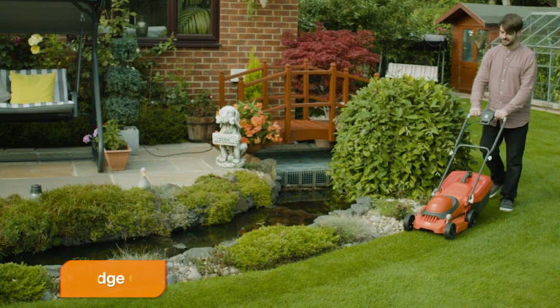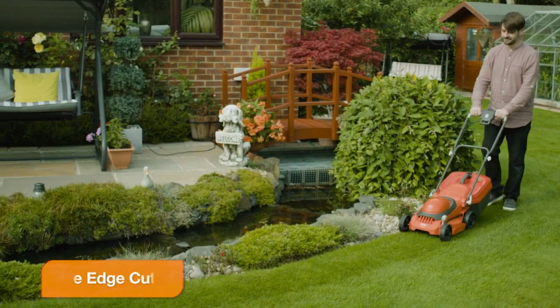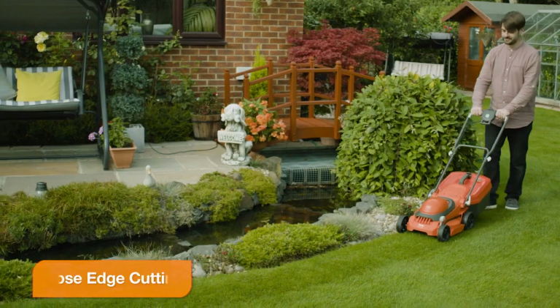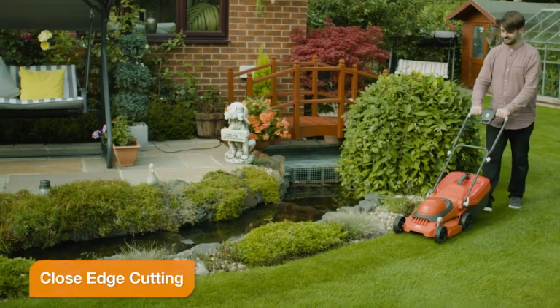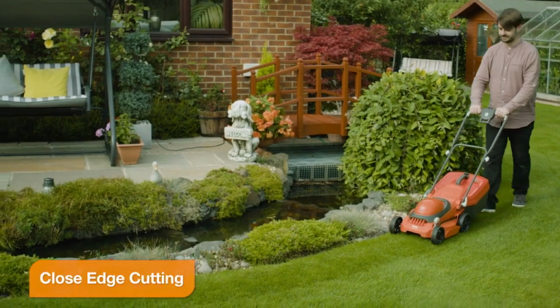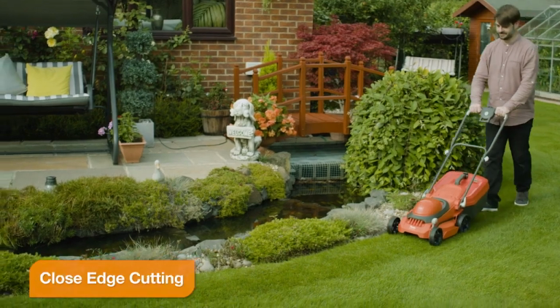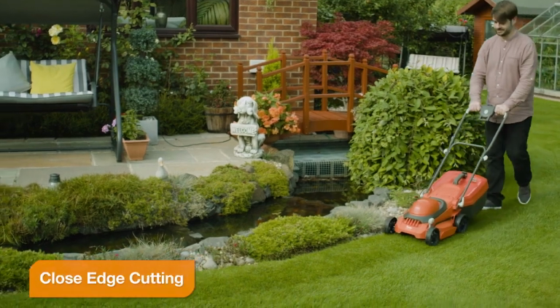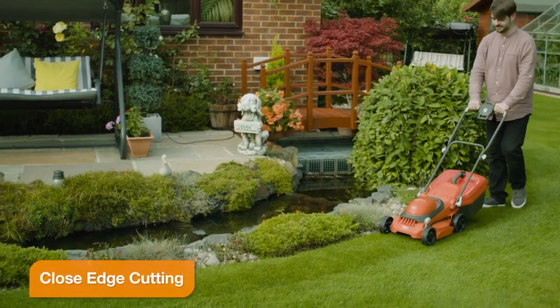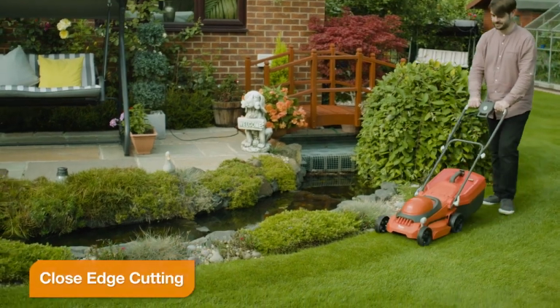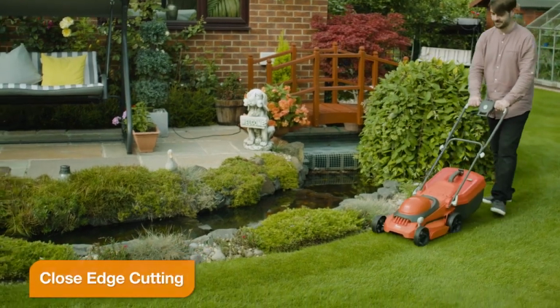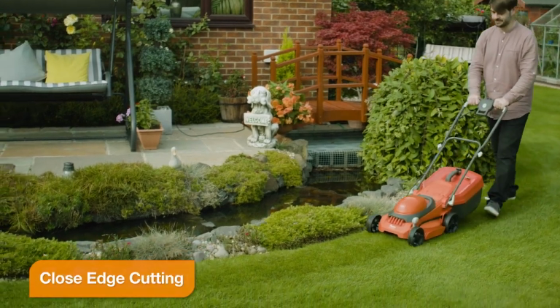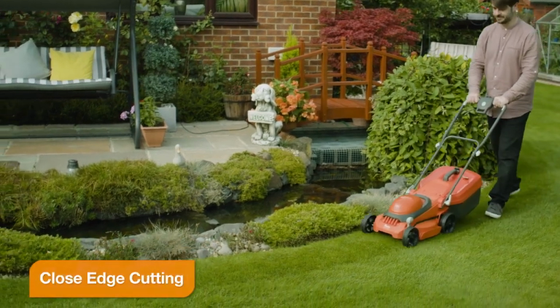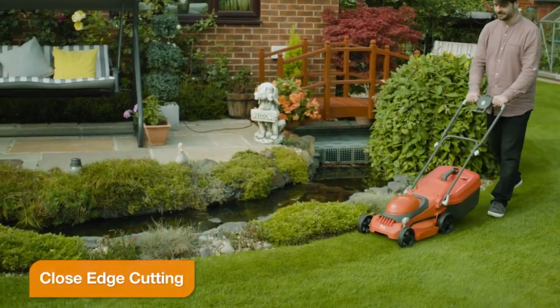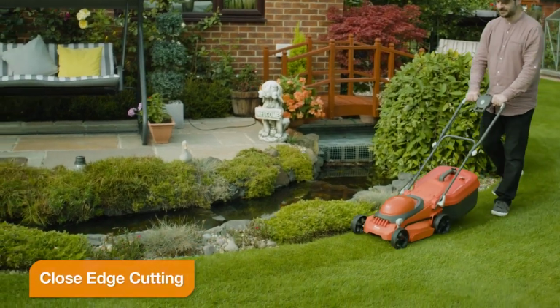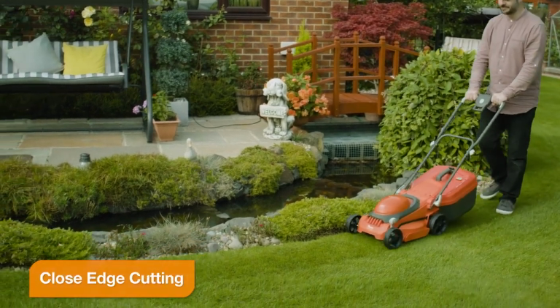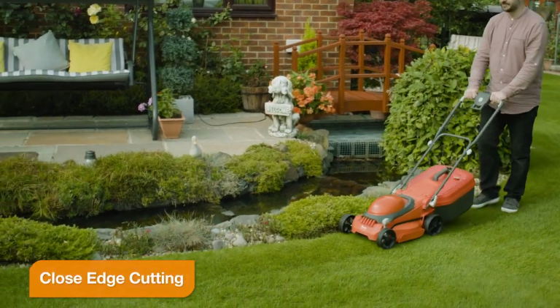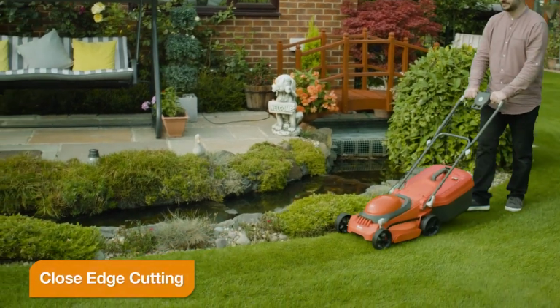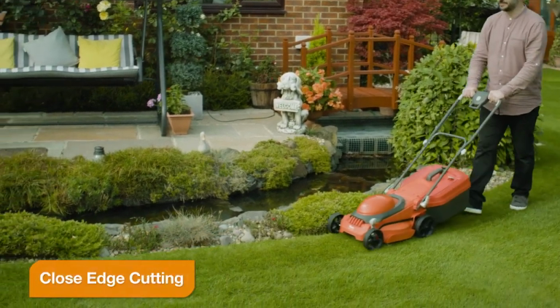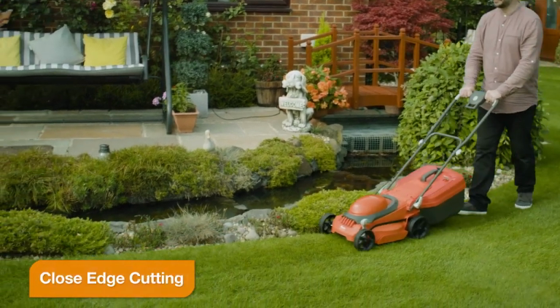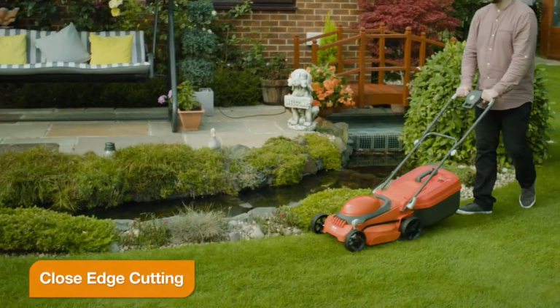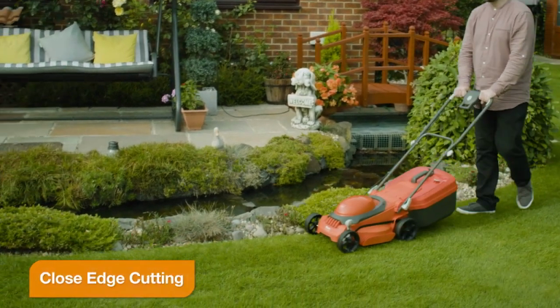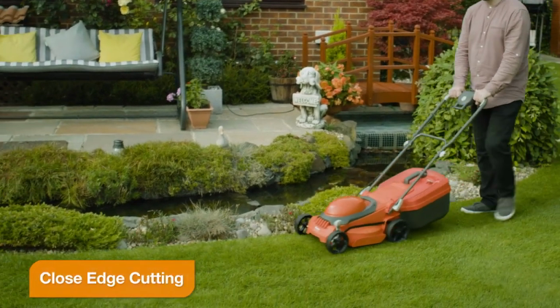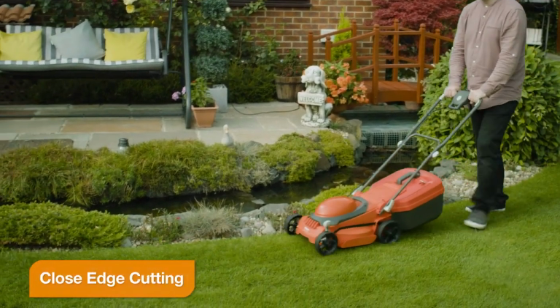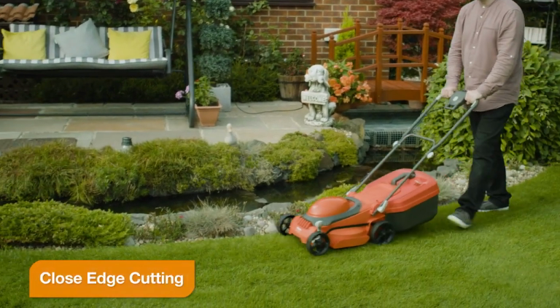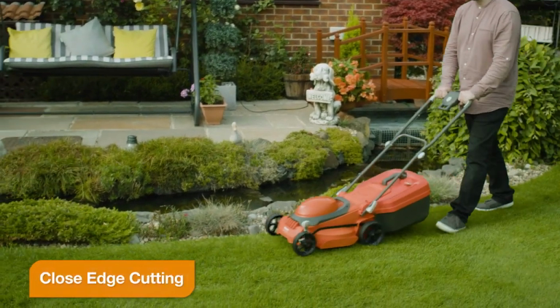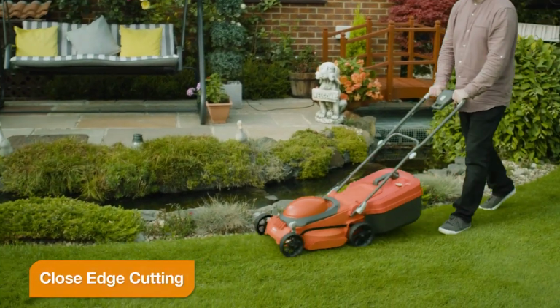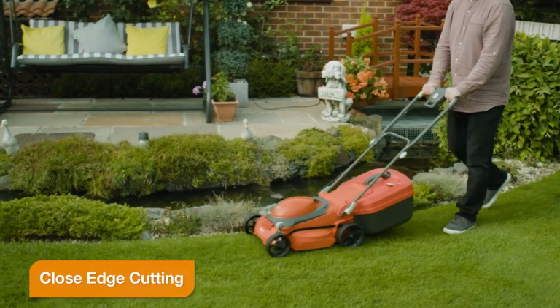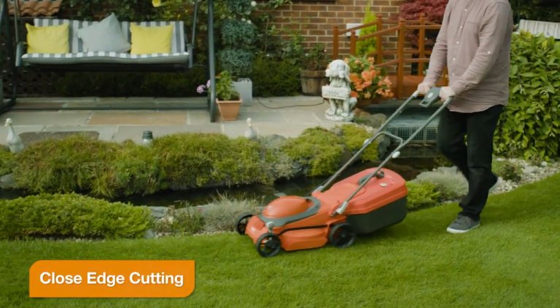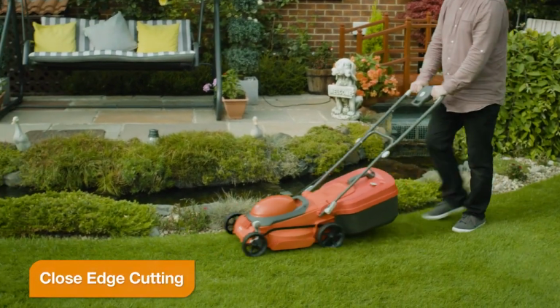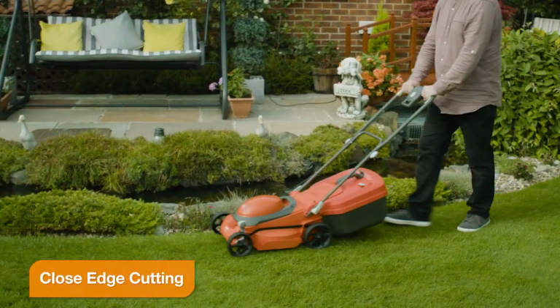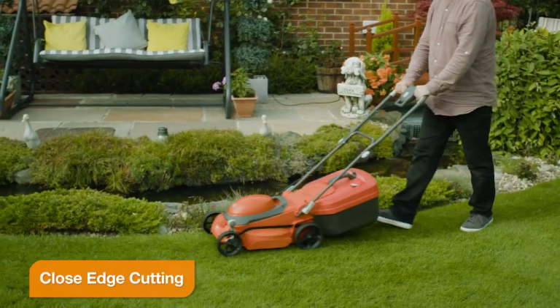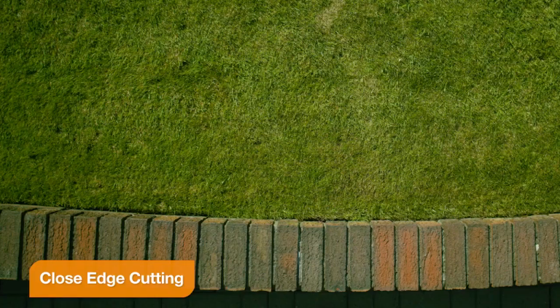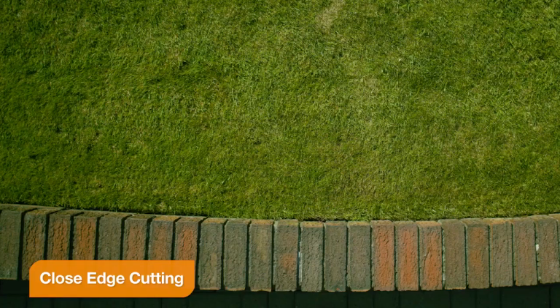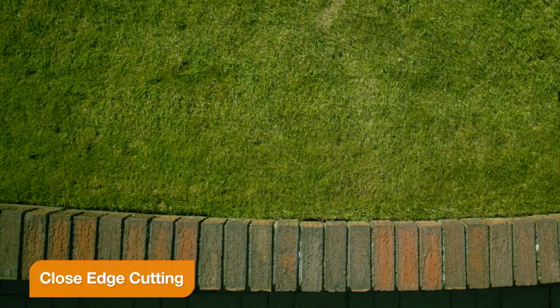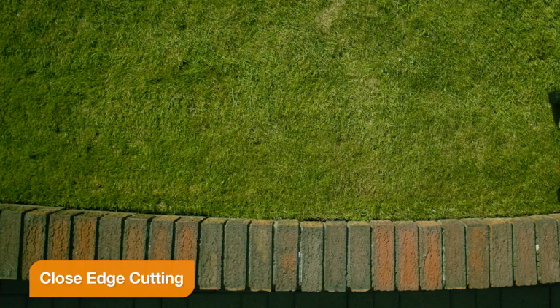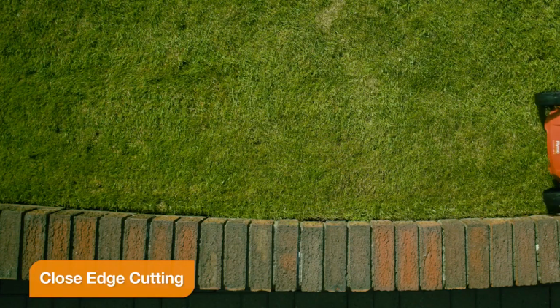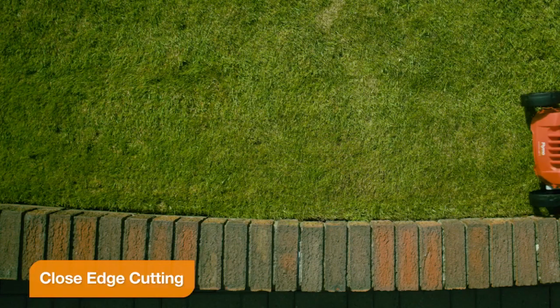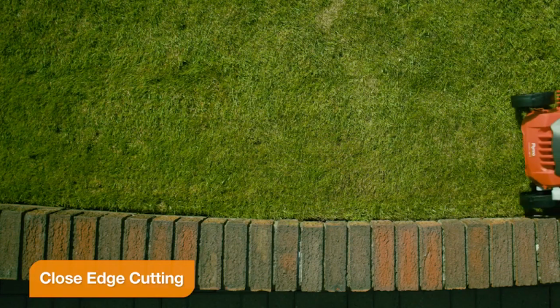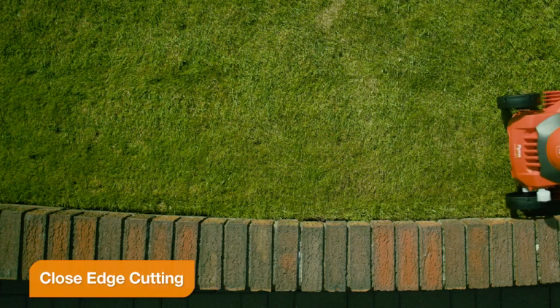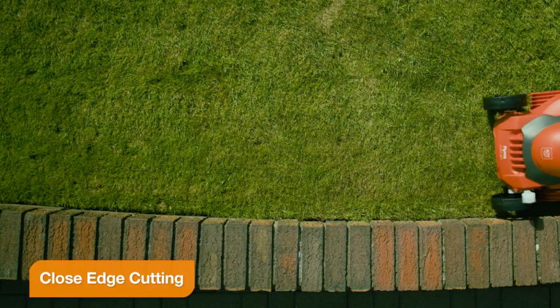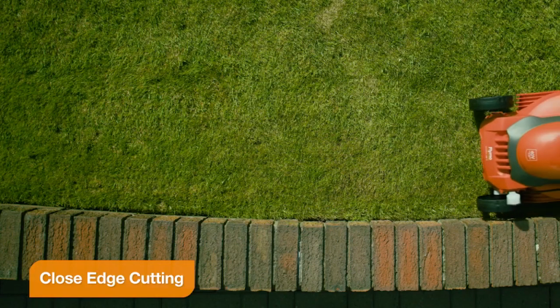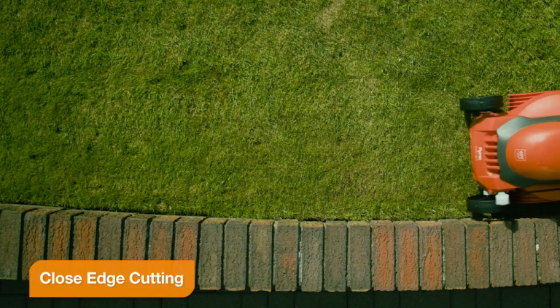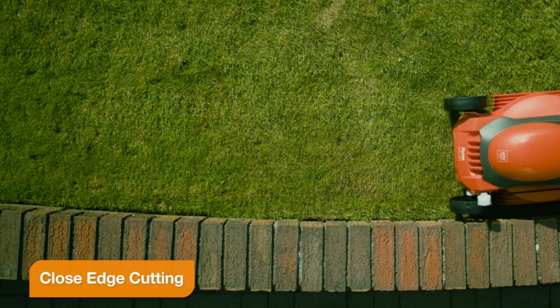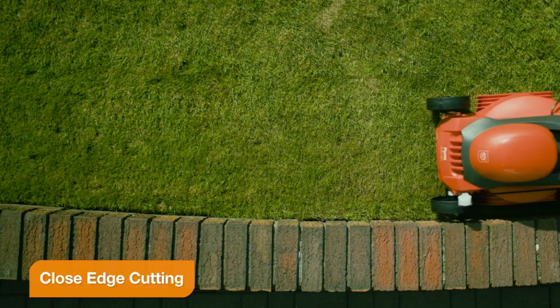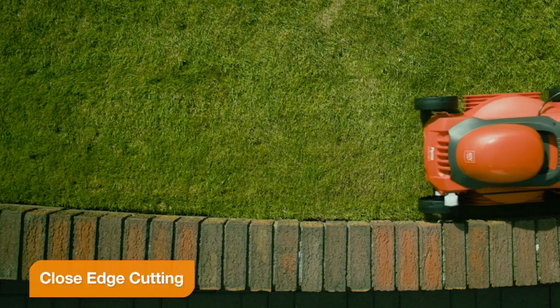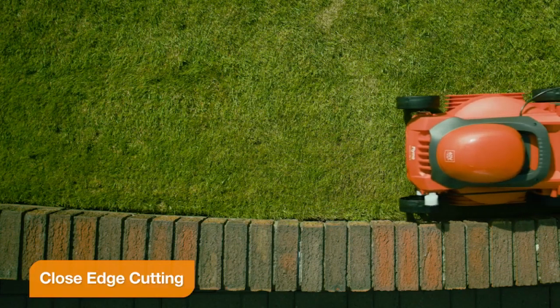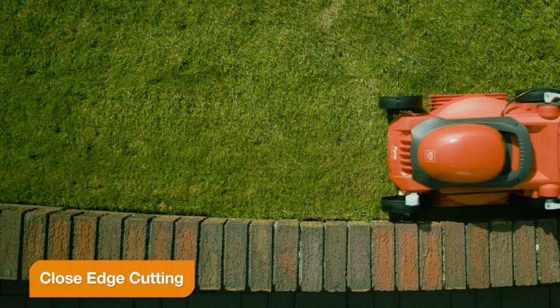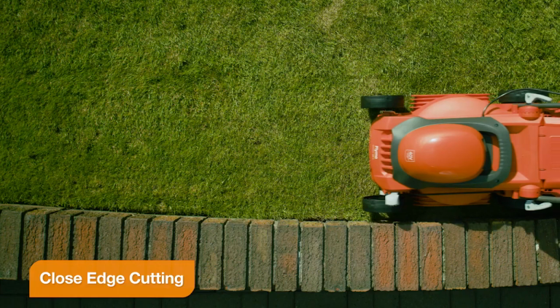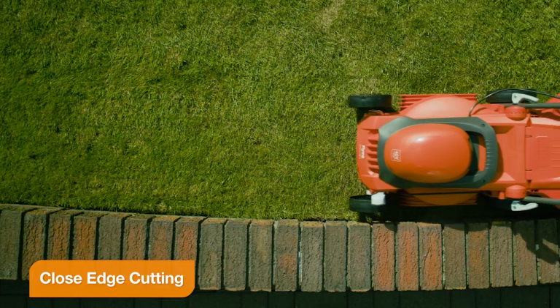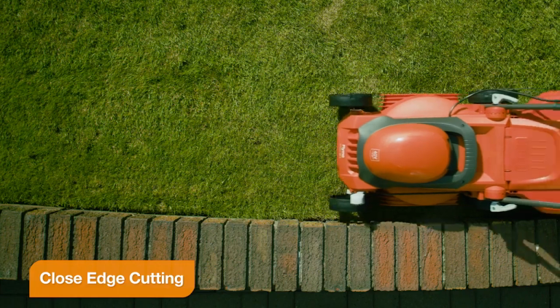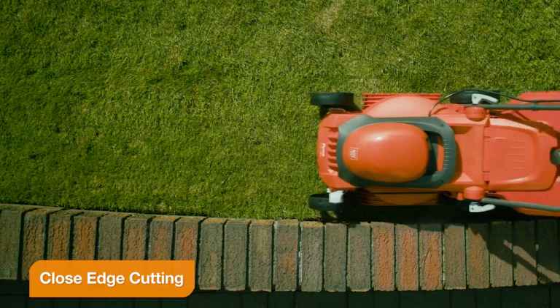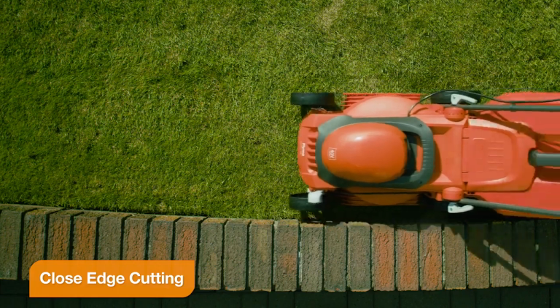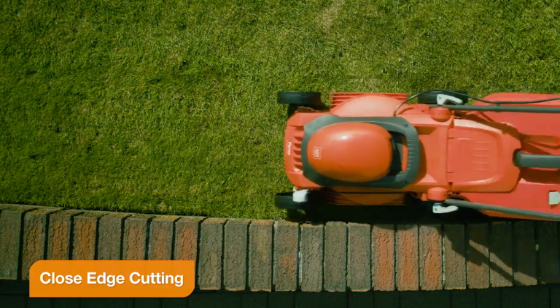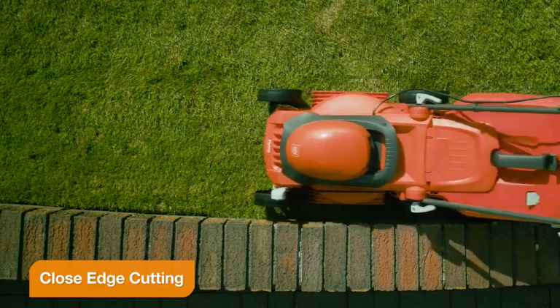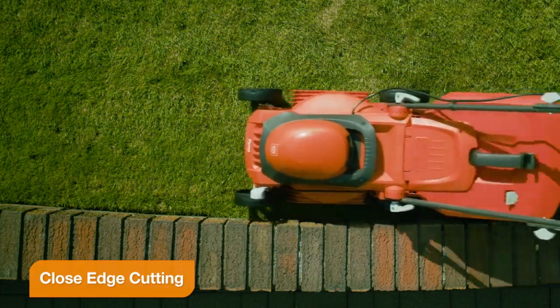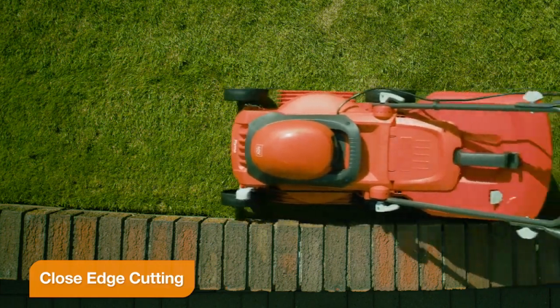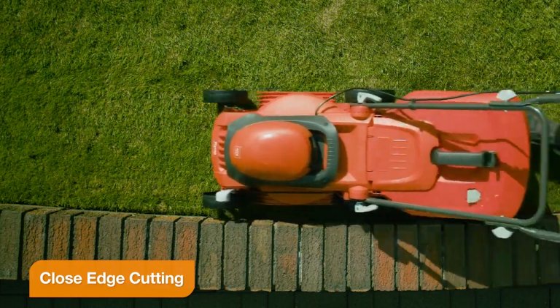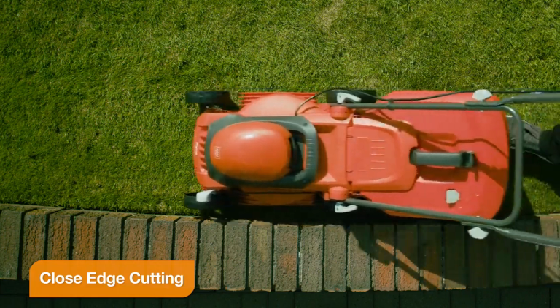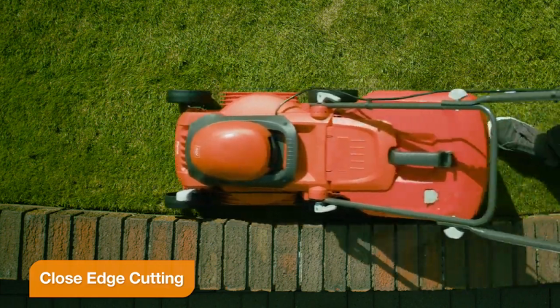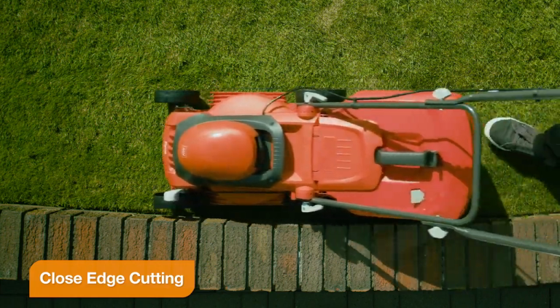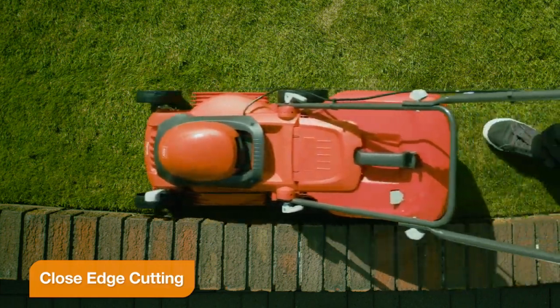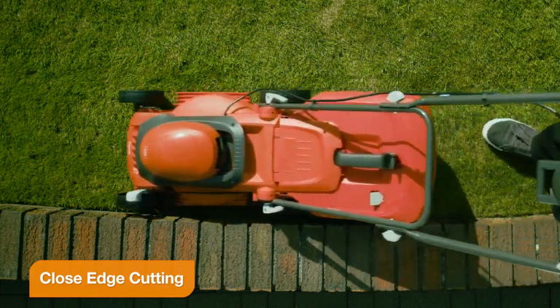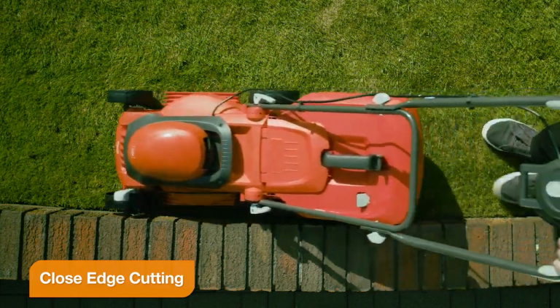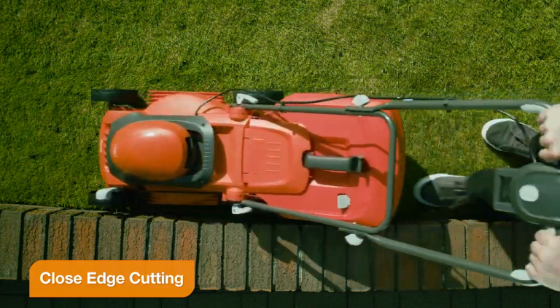The SimpliStore 340Li is designed to cut close up to borders and flower beds, so there is less need for trimming.